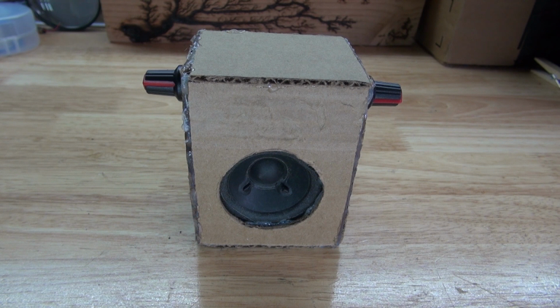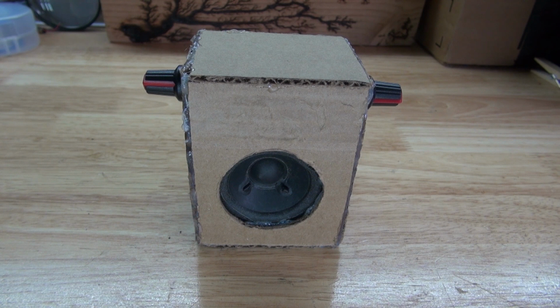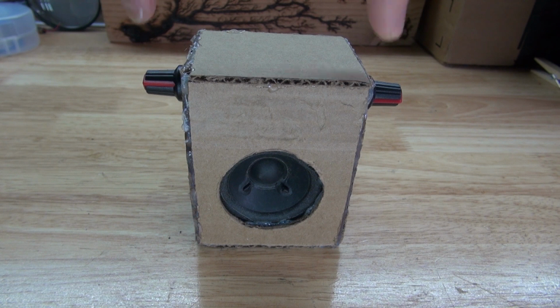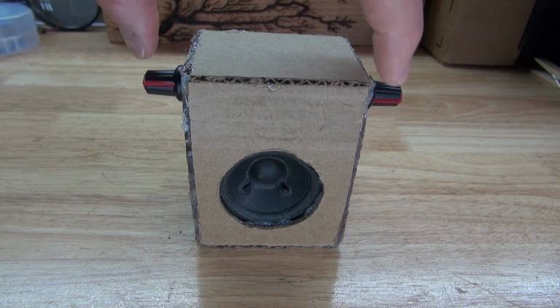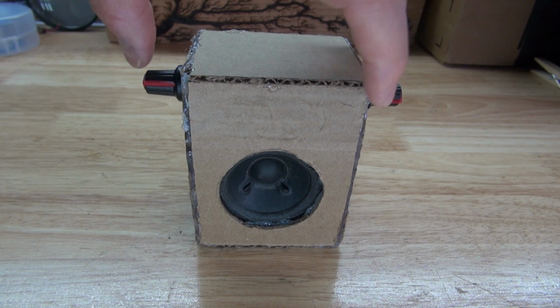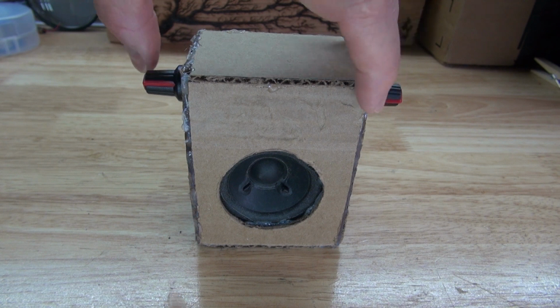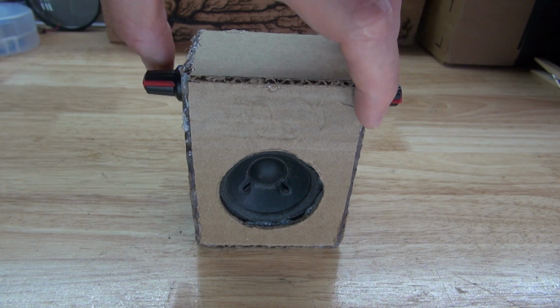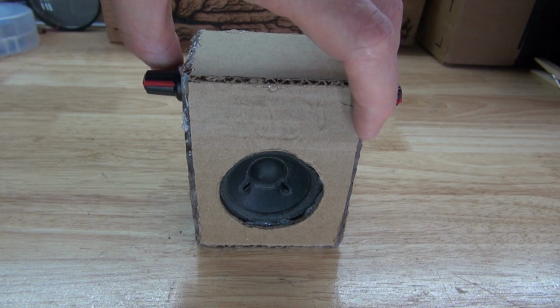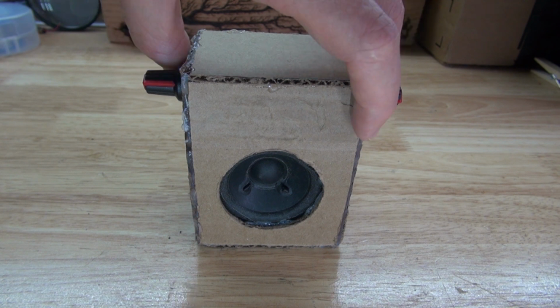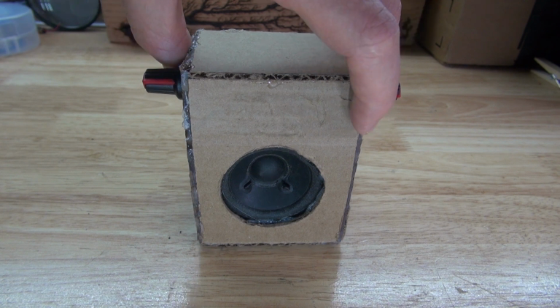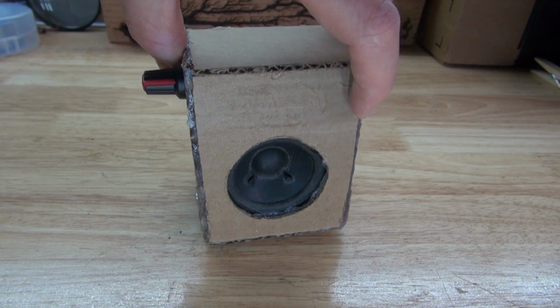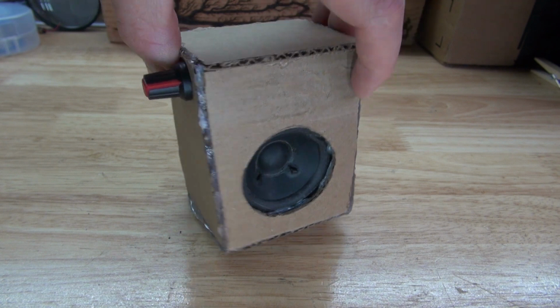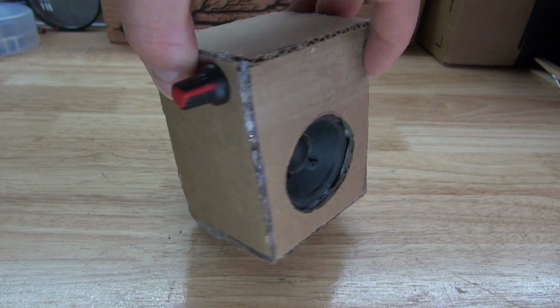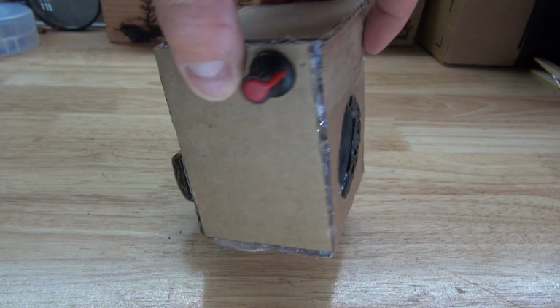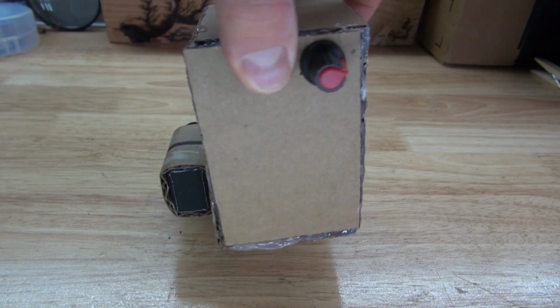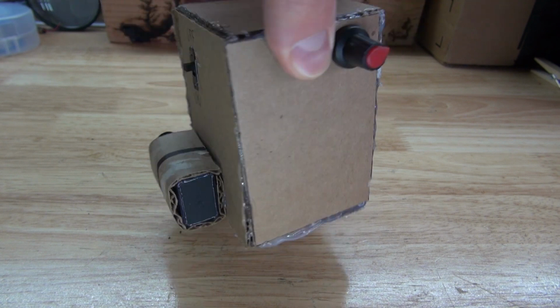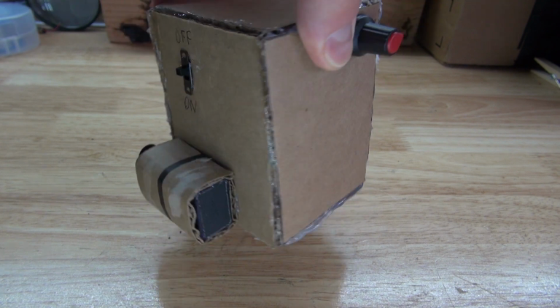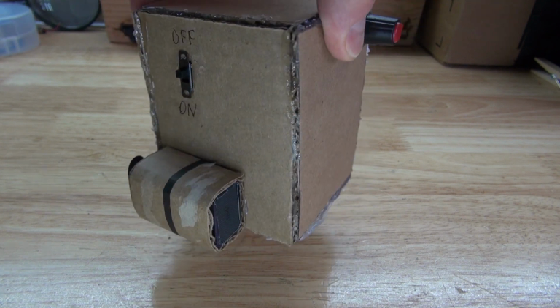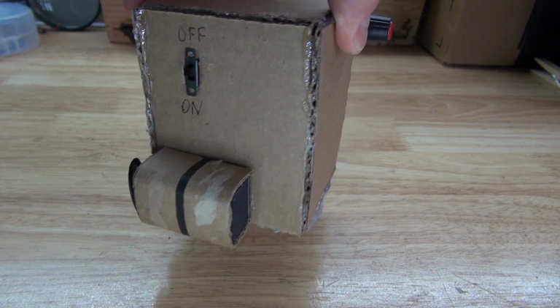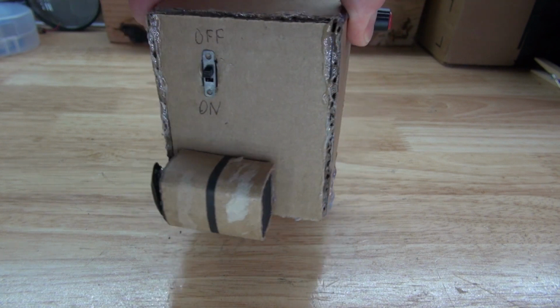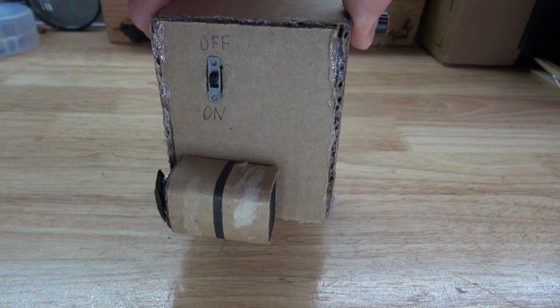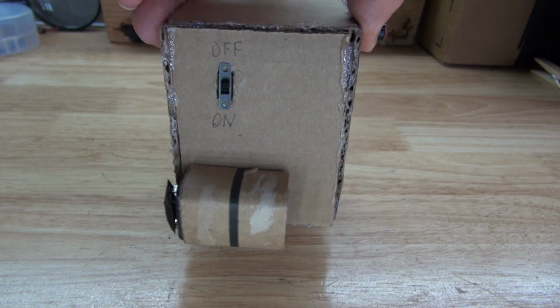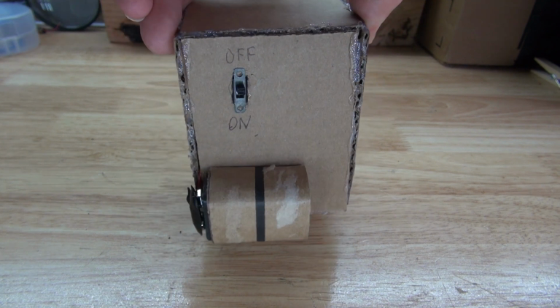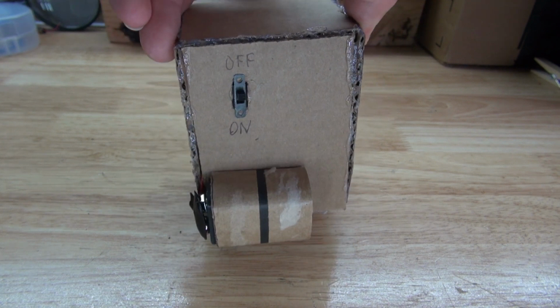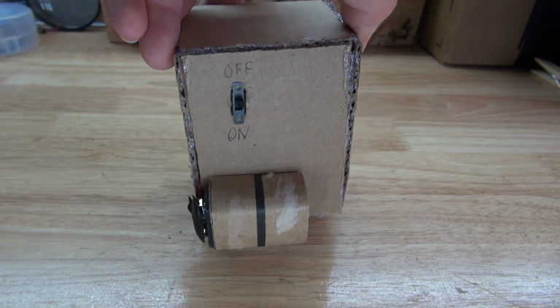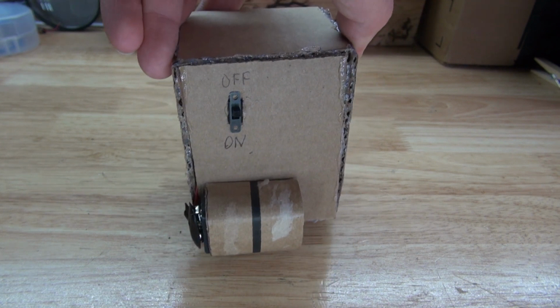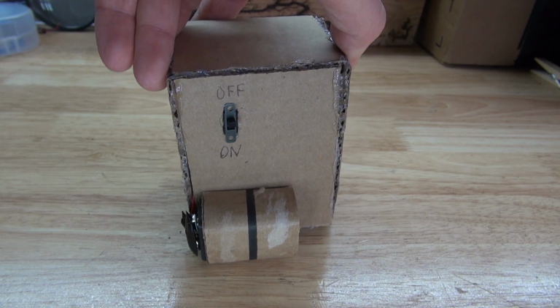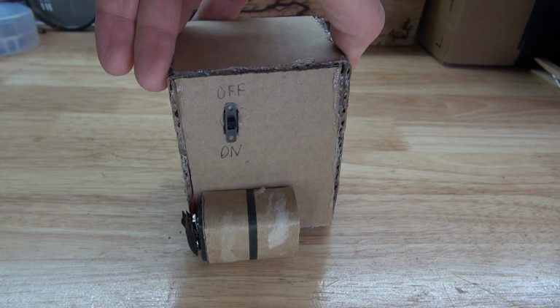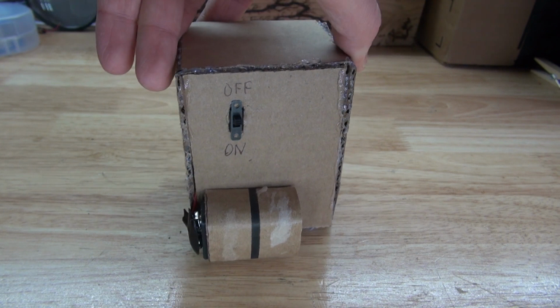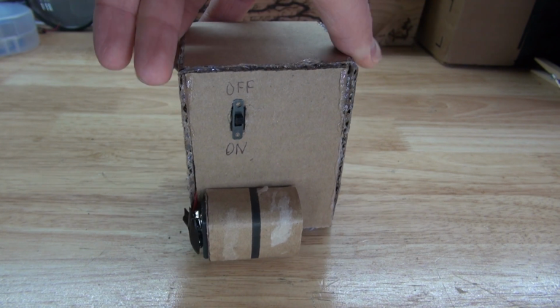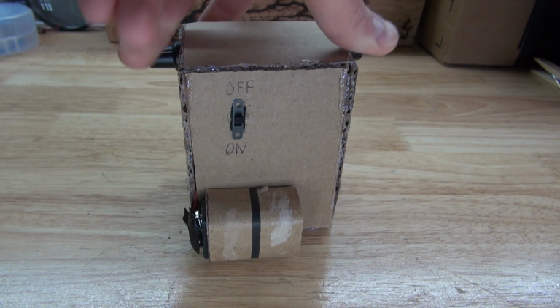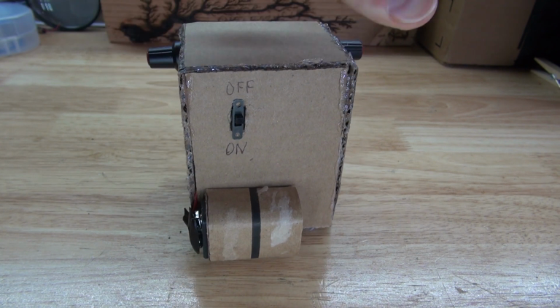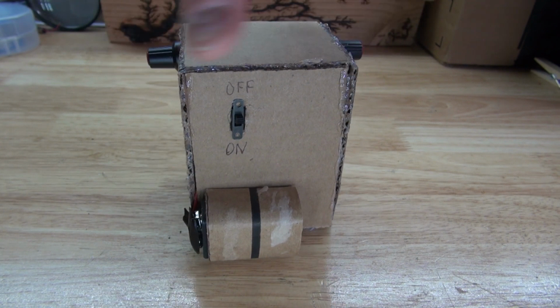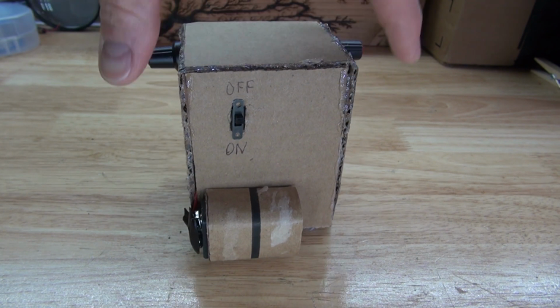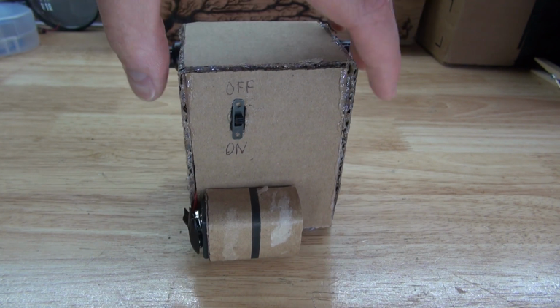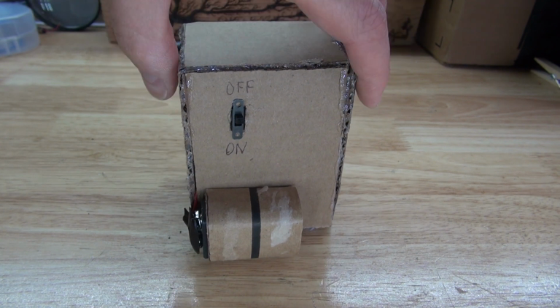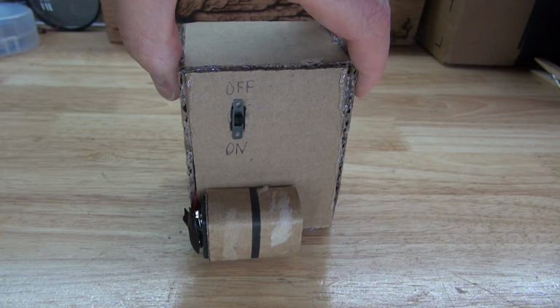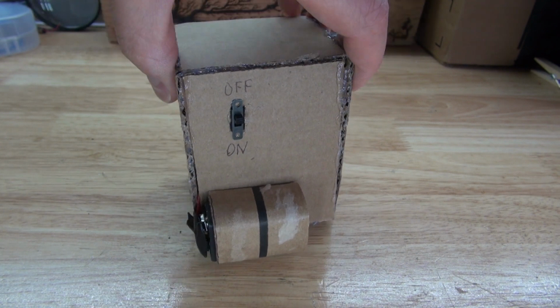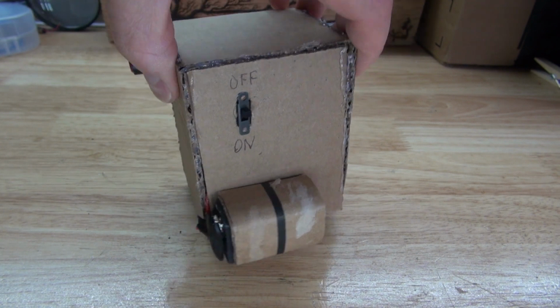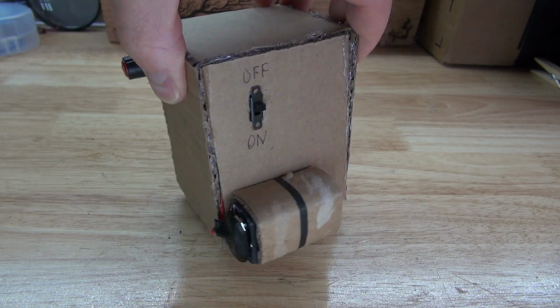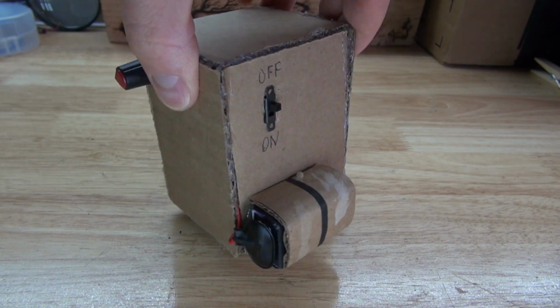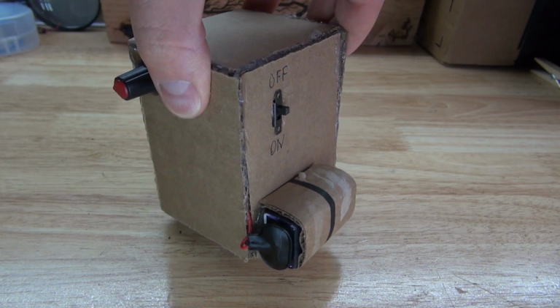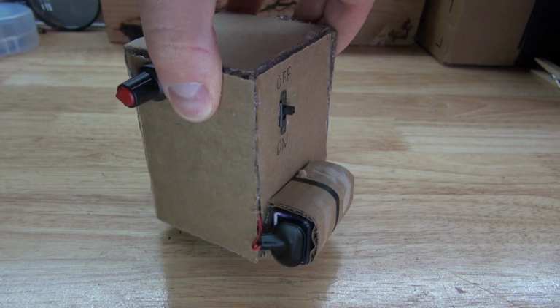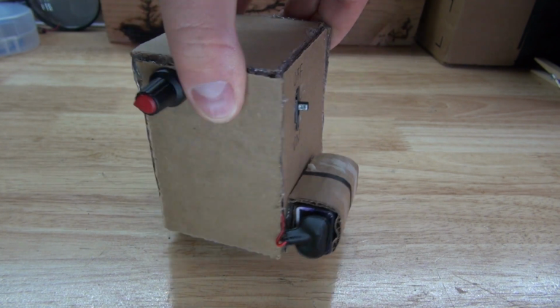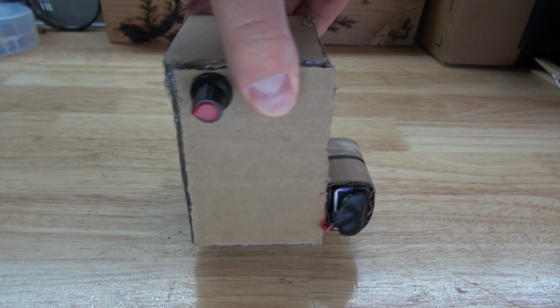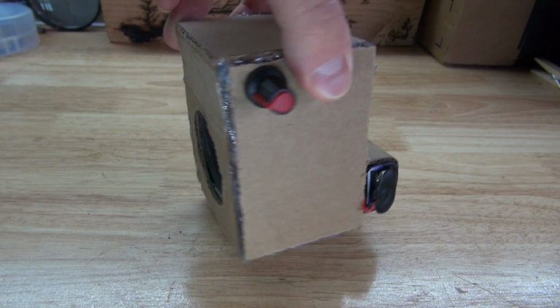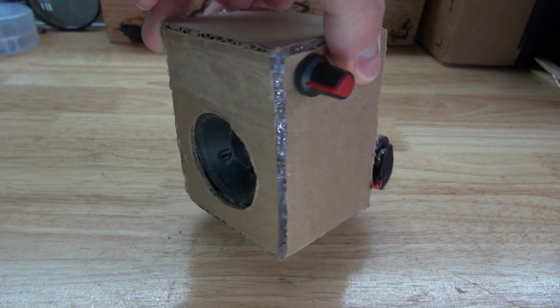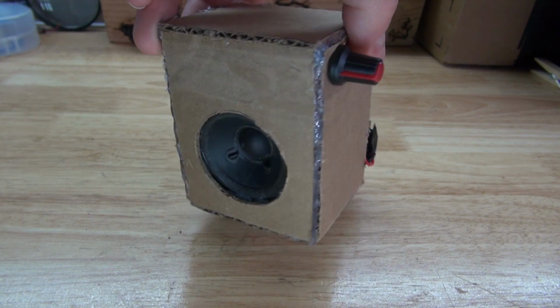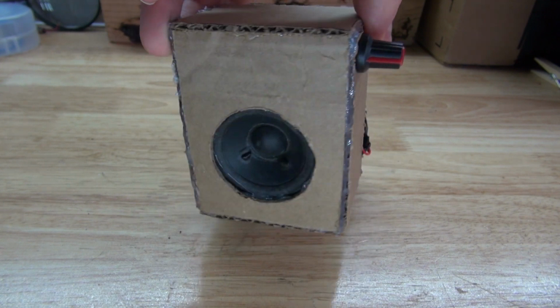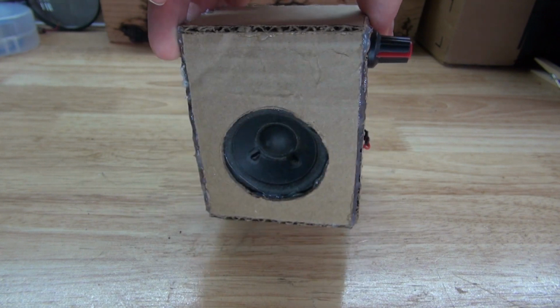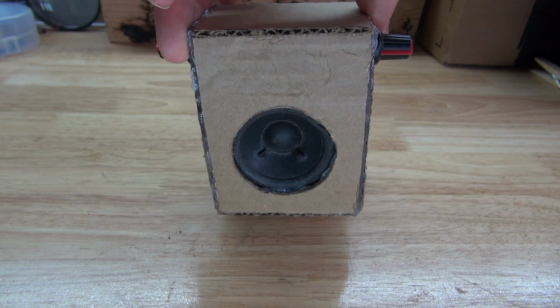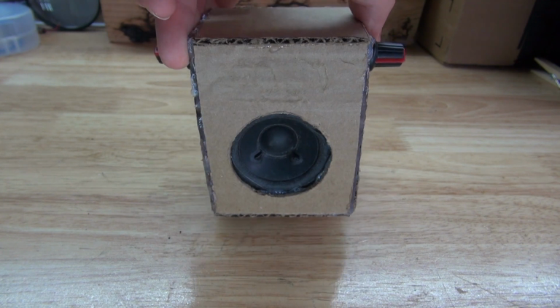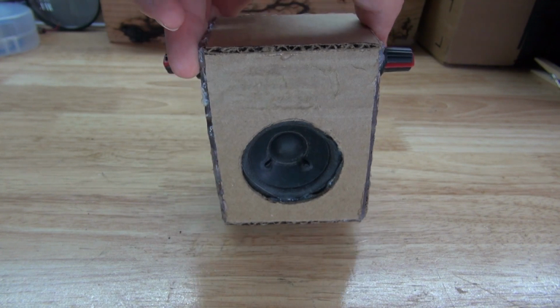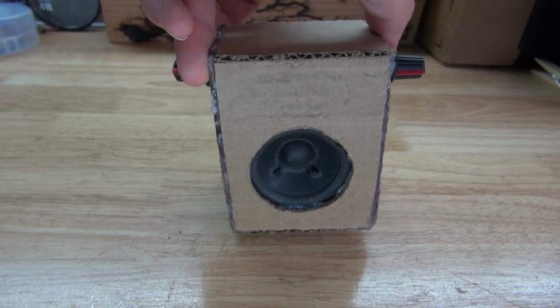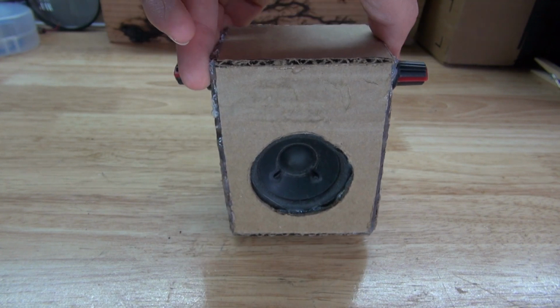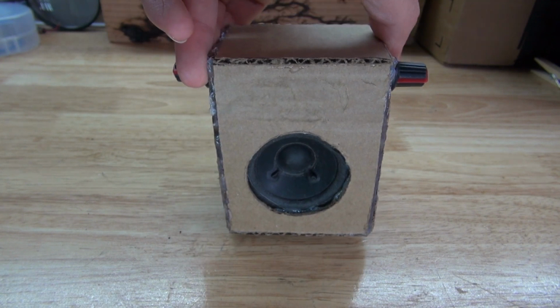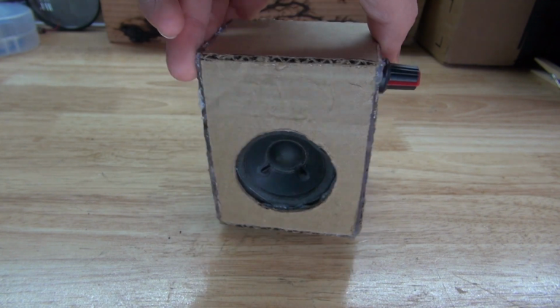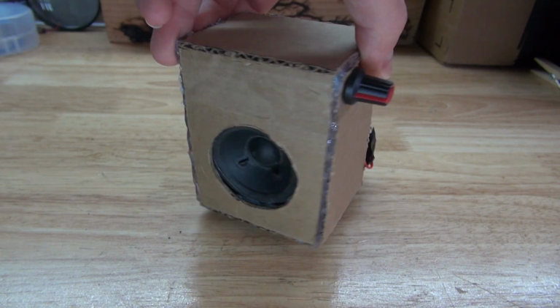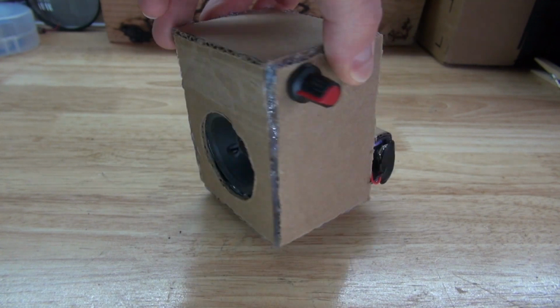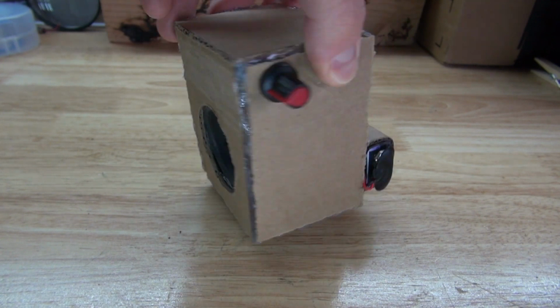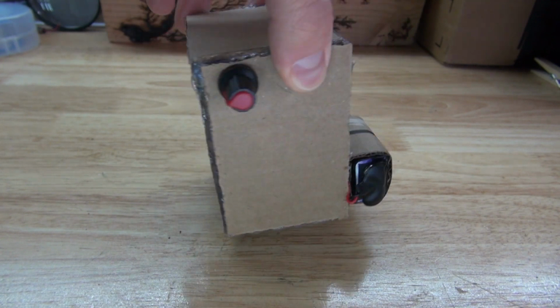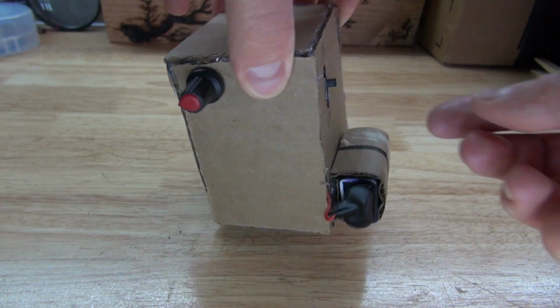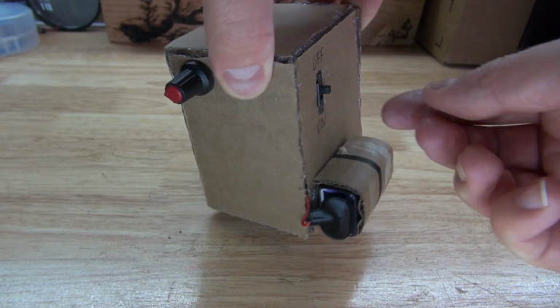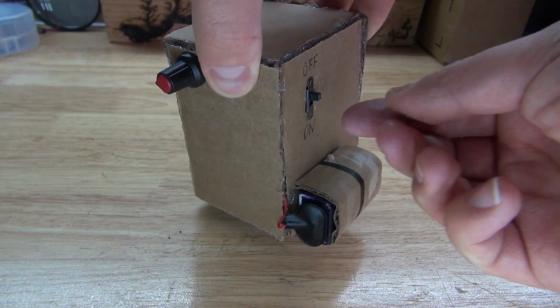Hello and welcome back to SciTaiTech. In this video, I'm going to show you how to make a dual punk console using two 555 timers. Let's get started.